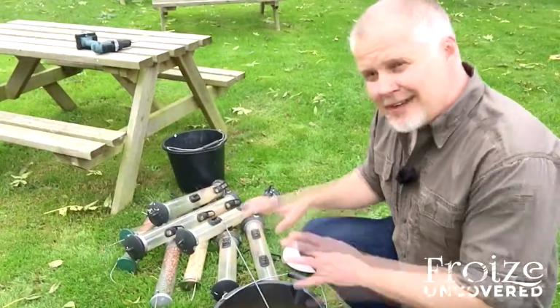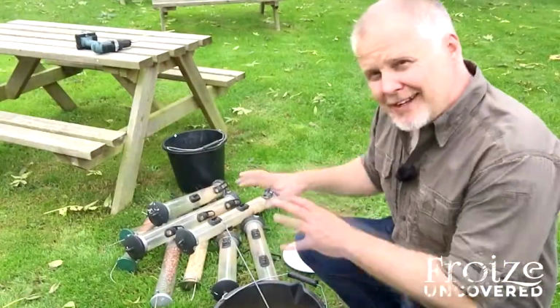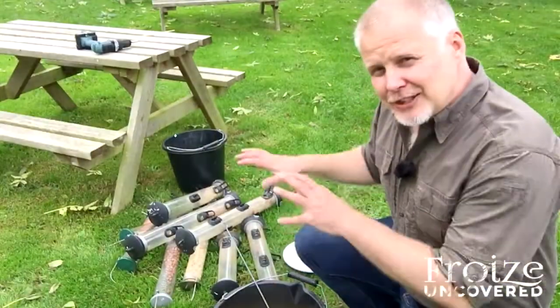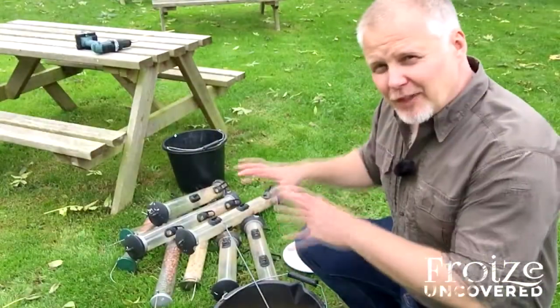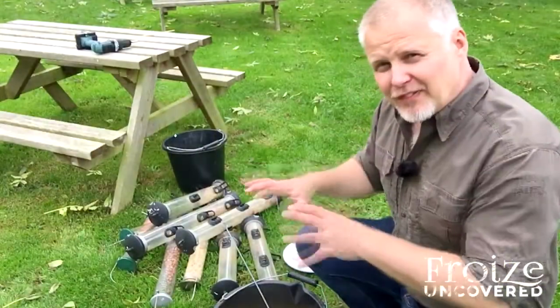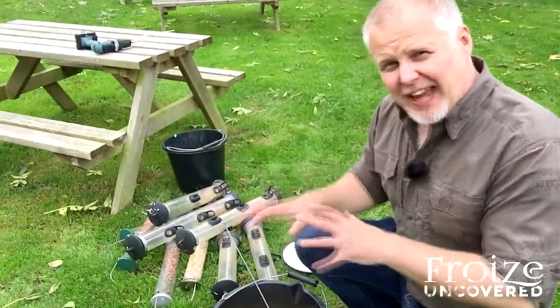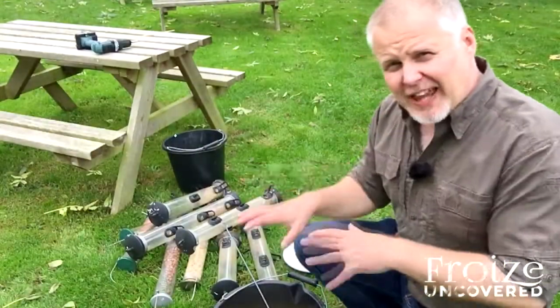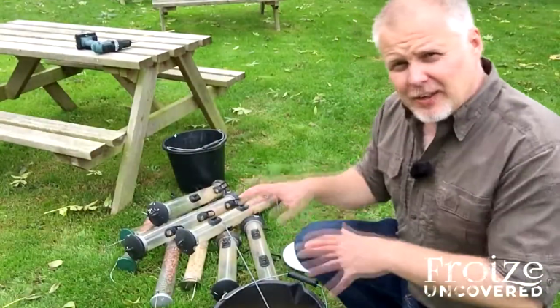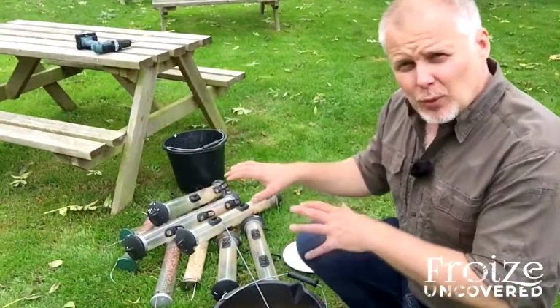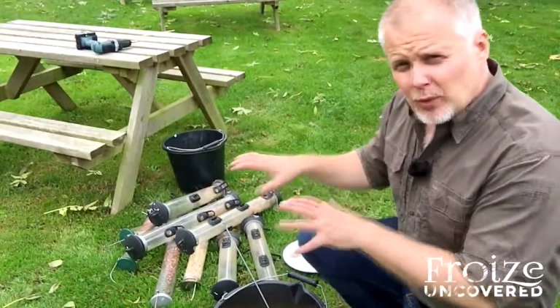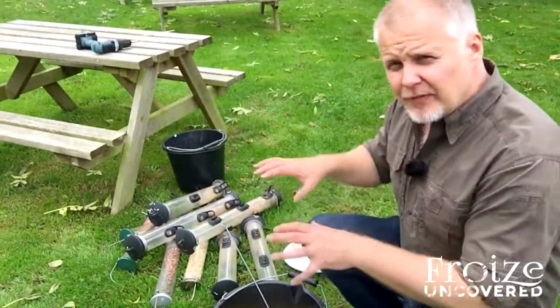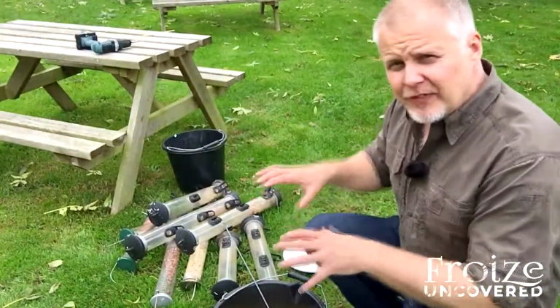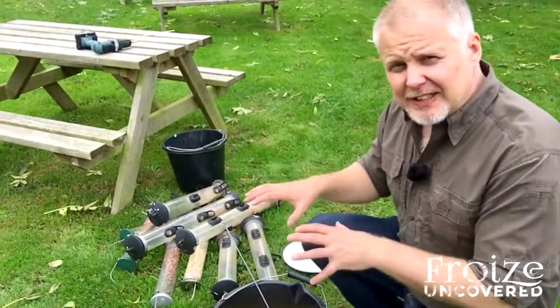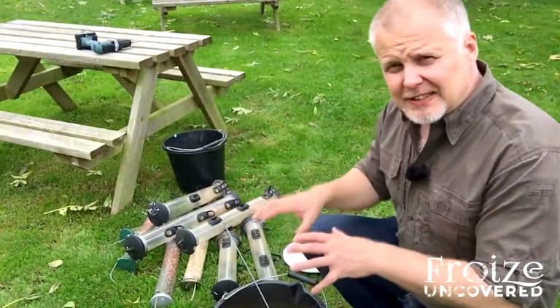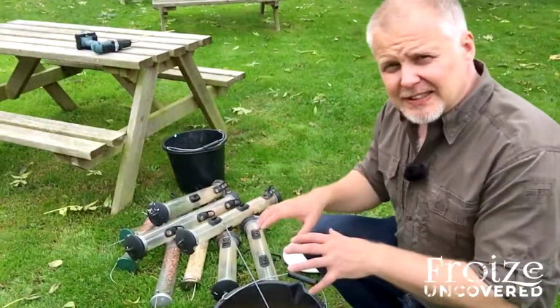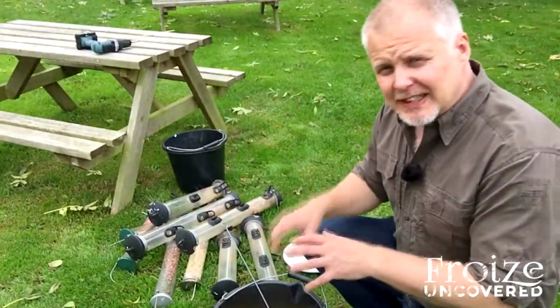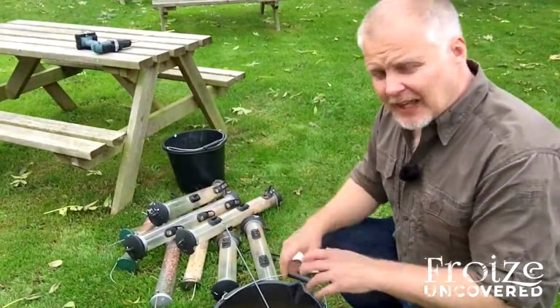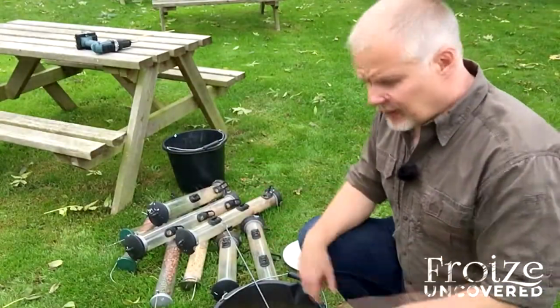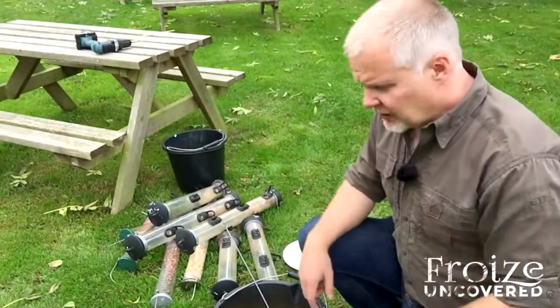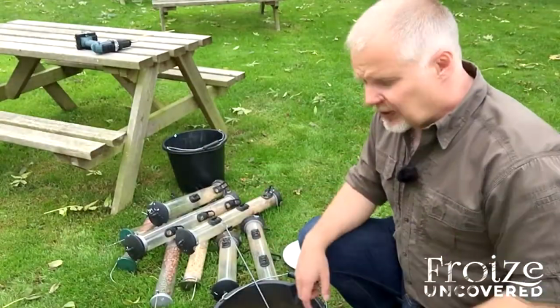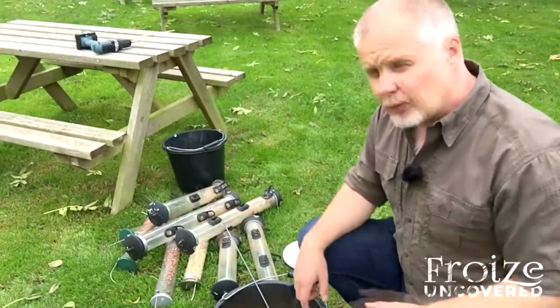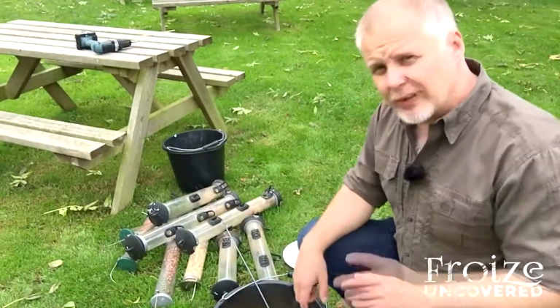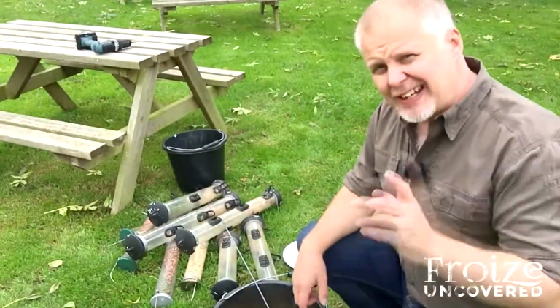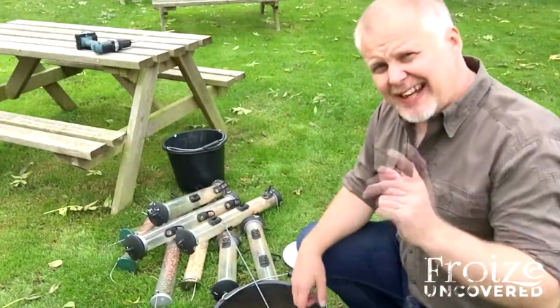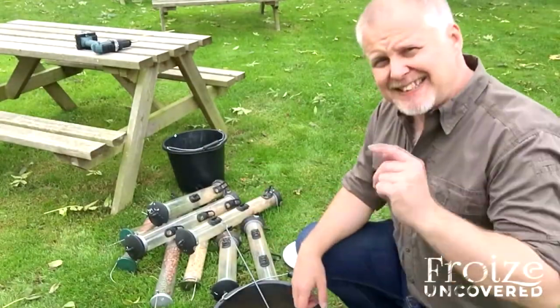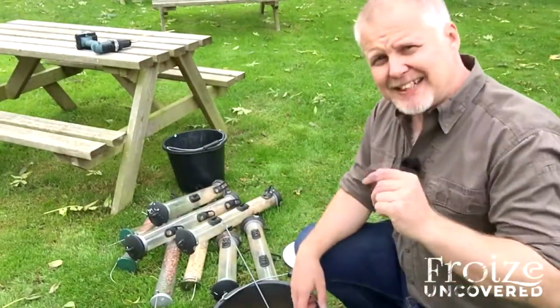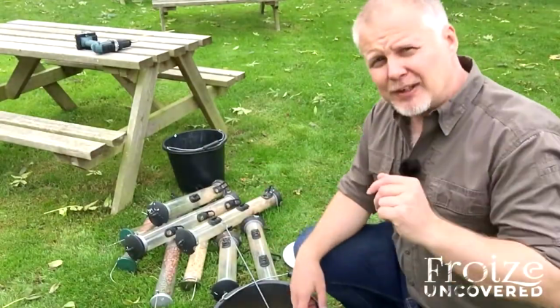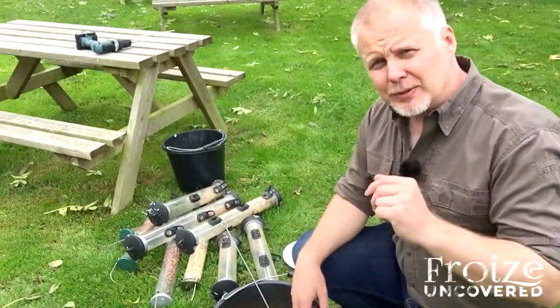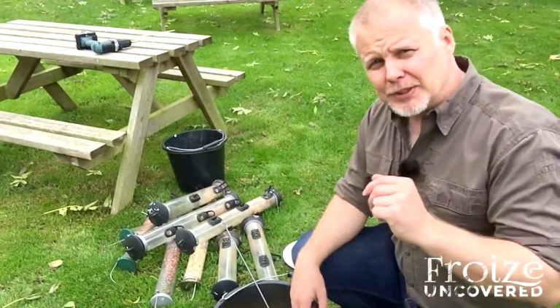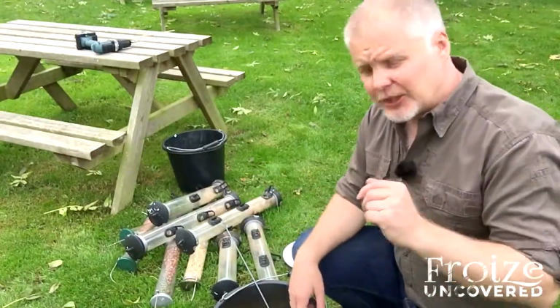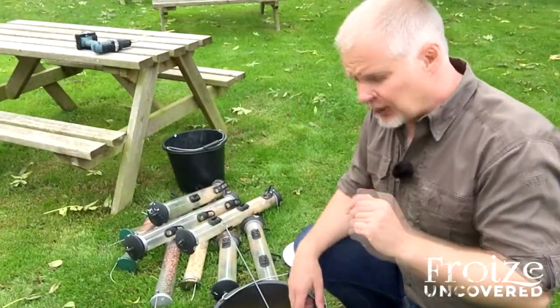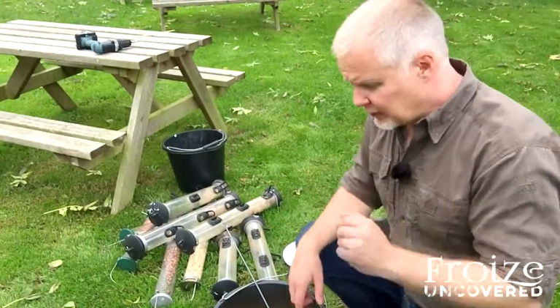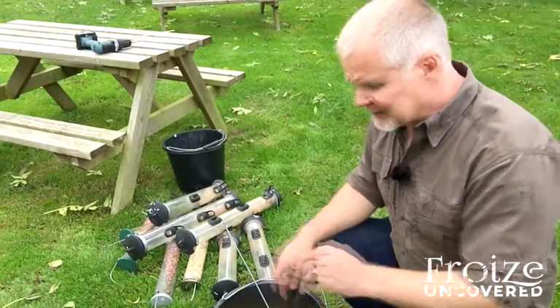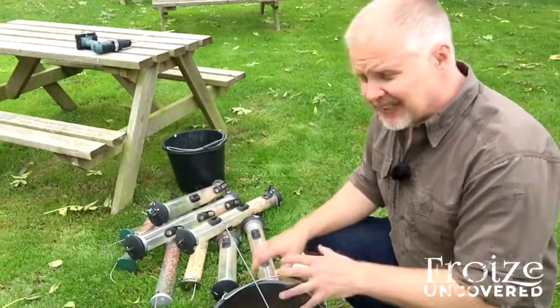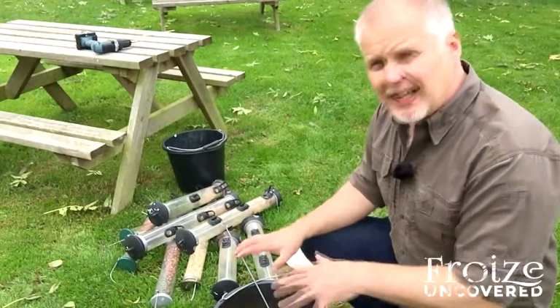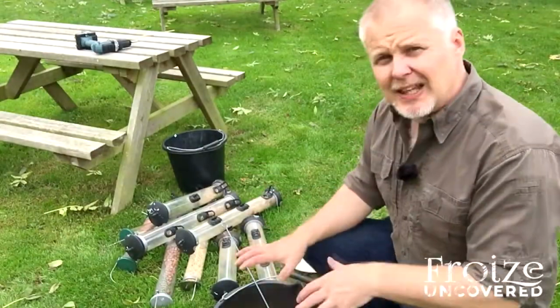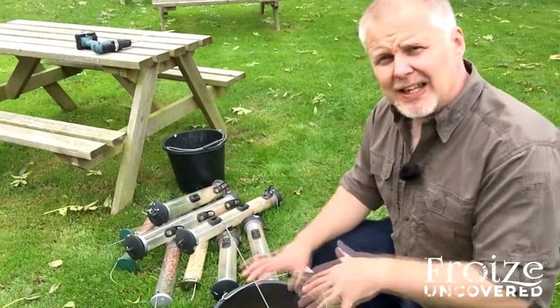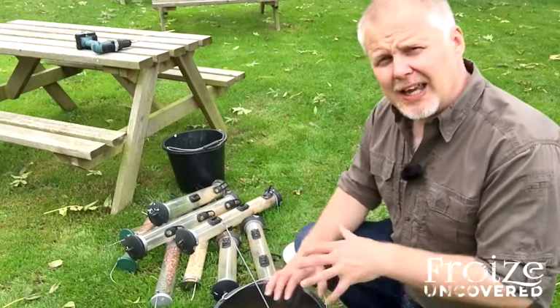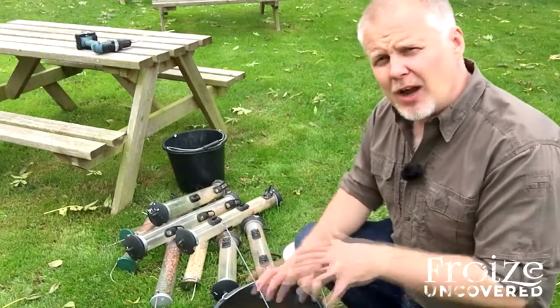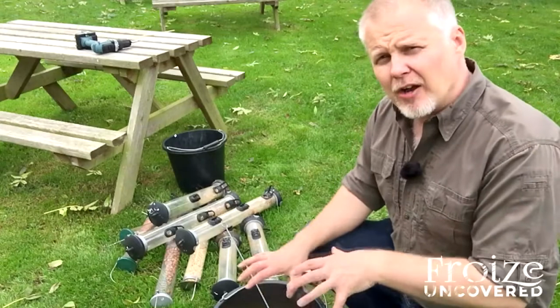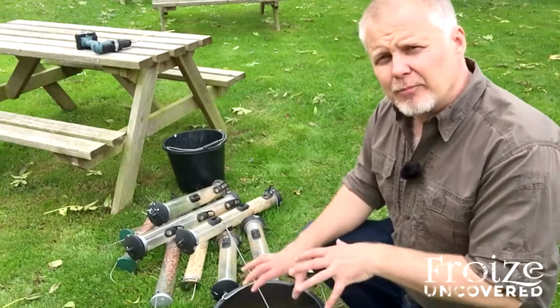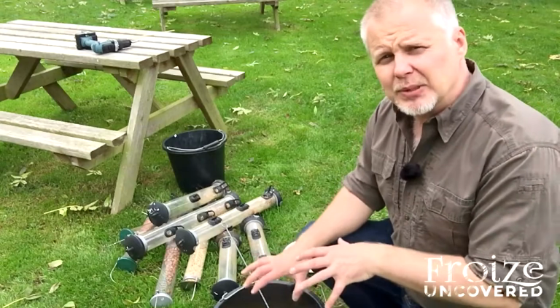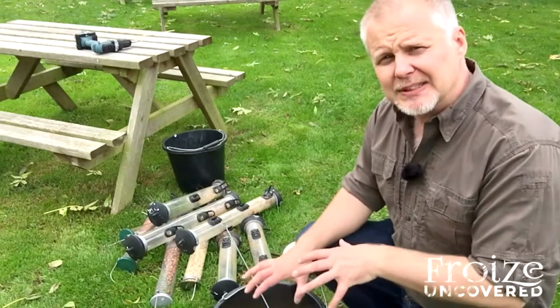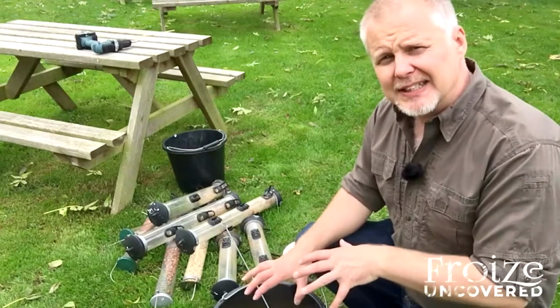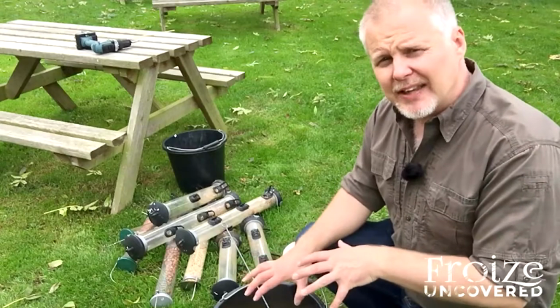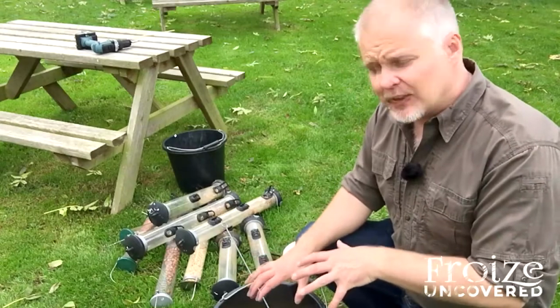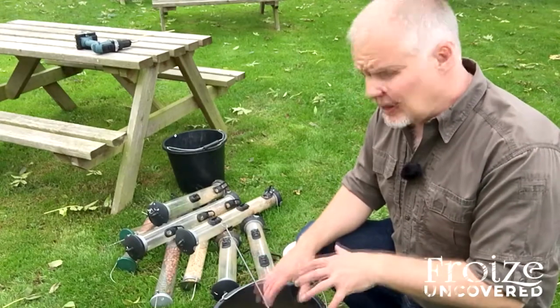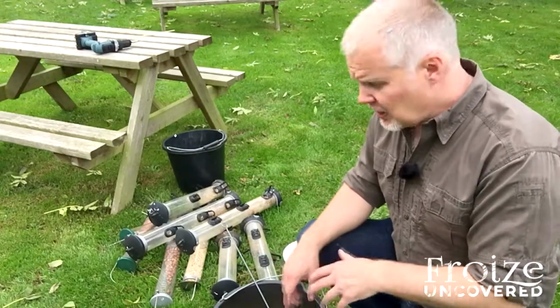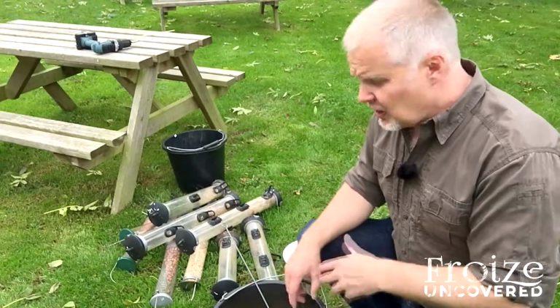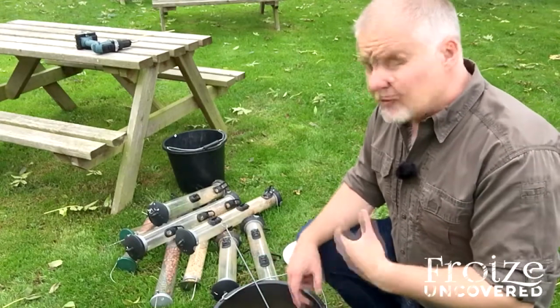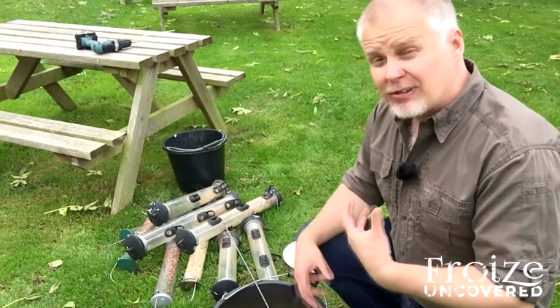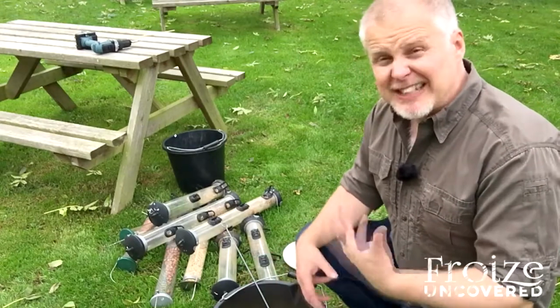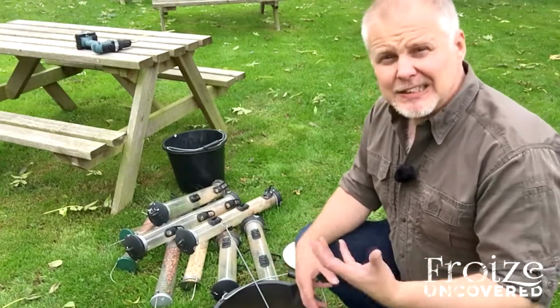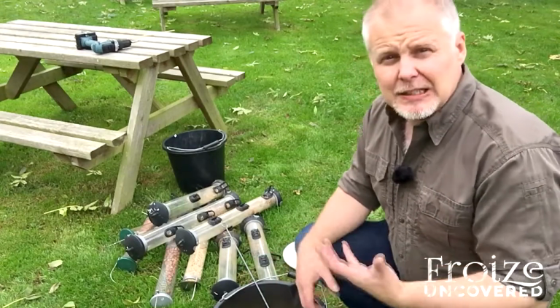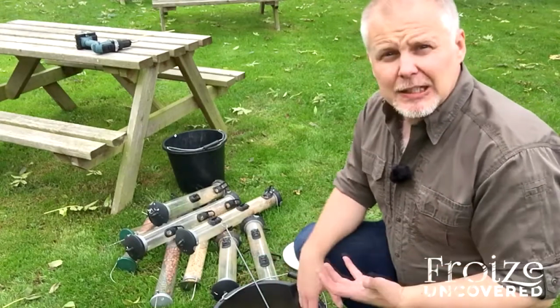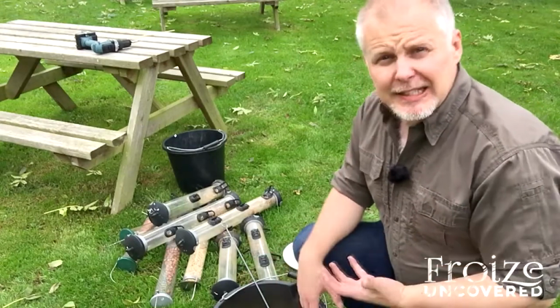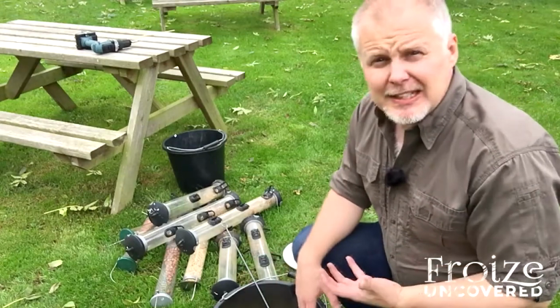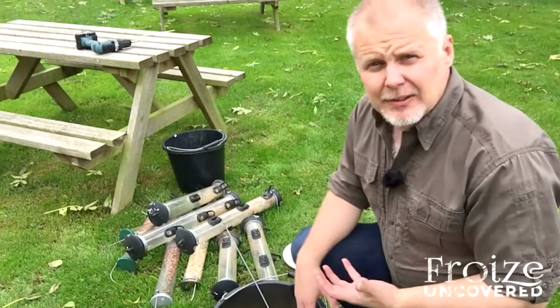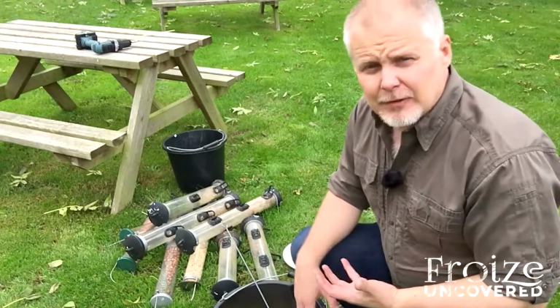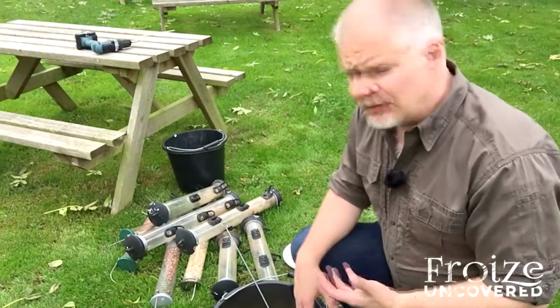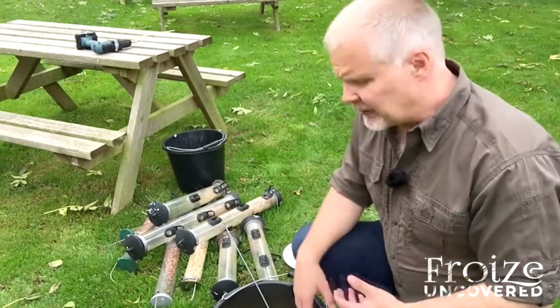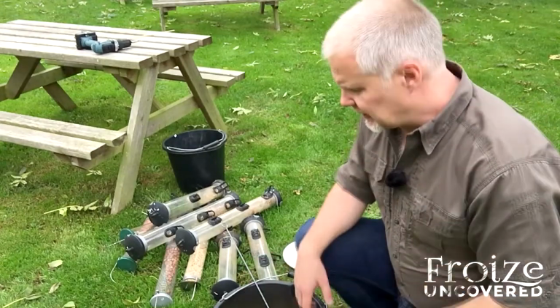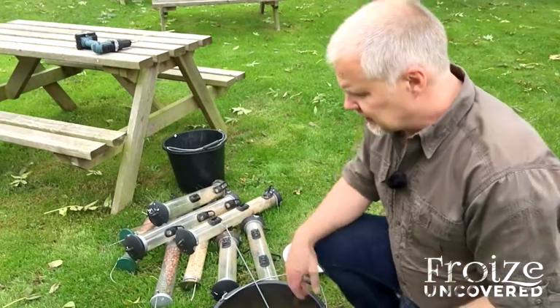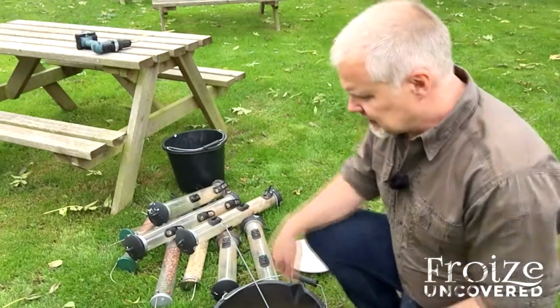So I've gathered all the feeders together, and the next thing I want to show you is the little kit I've put together for actually cleaning the feeders.